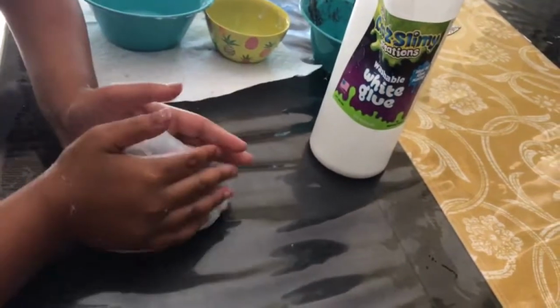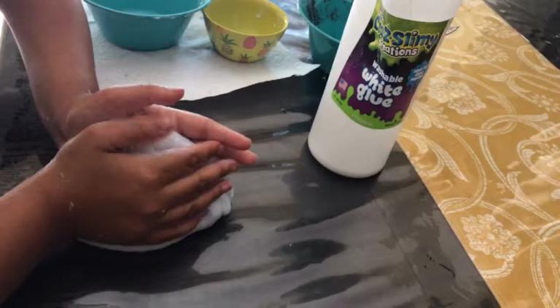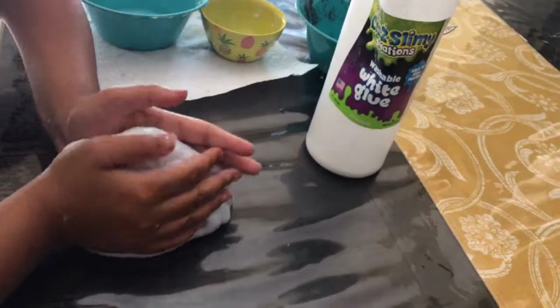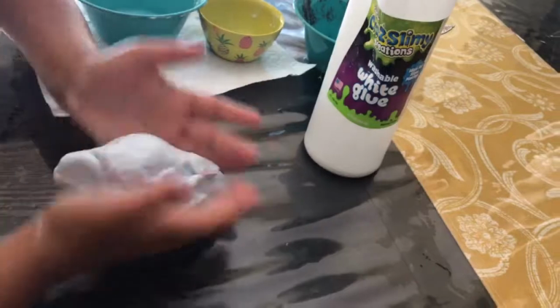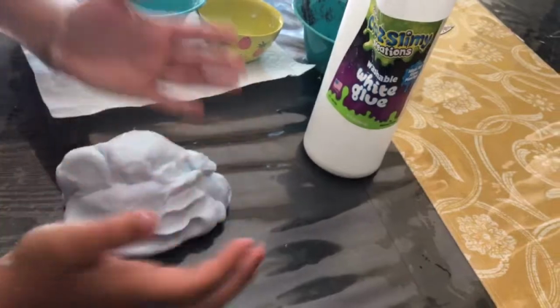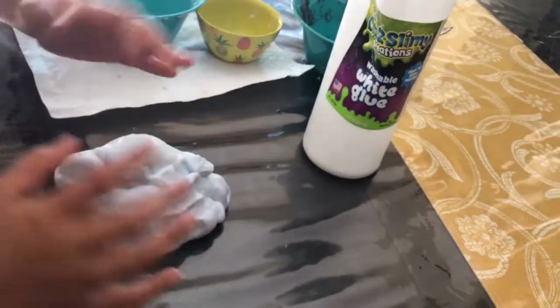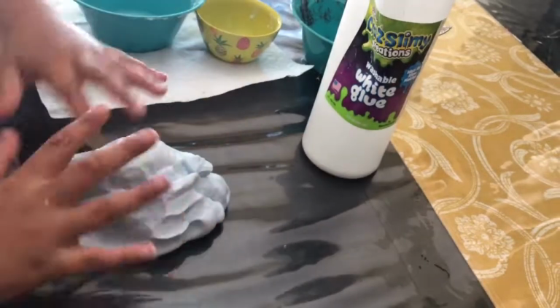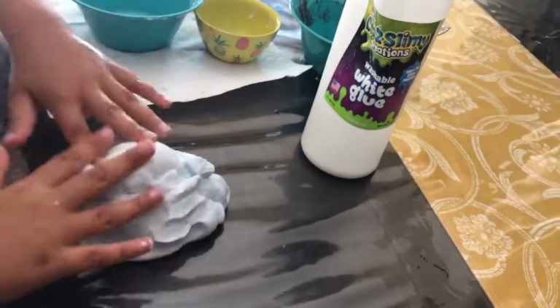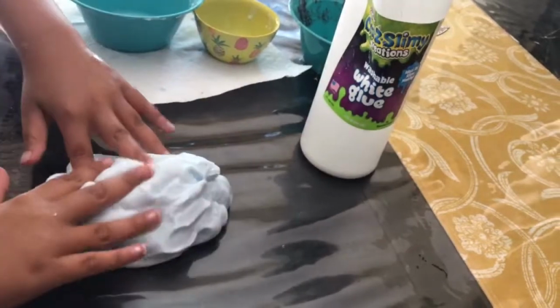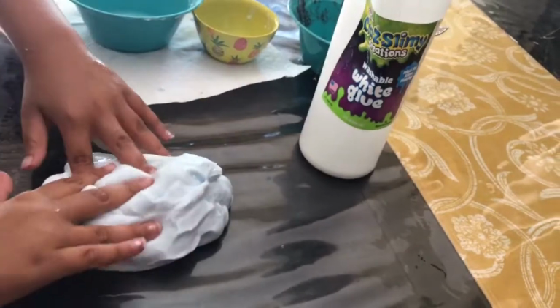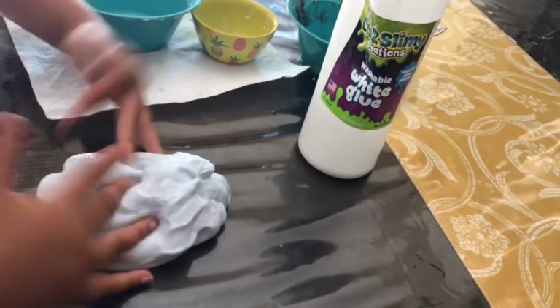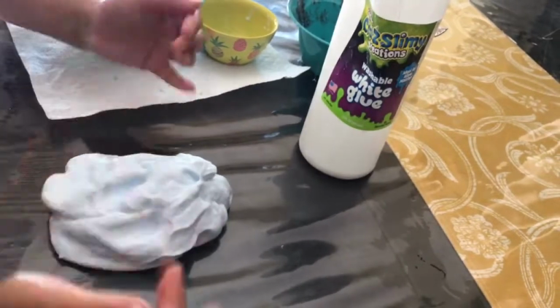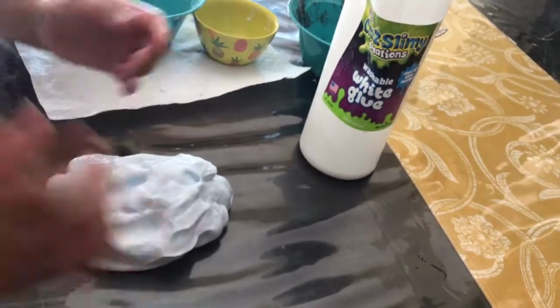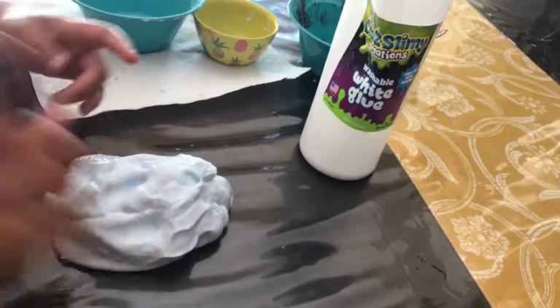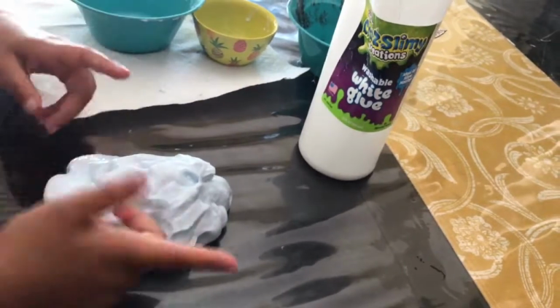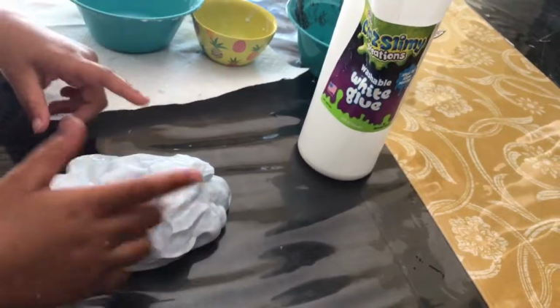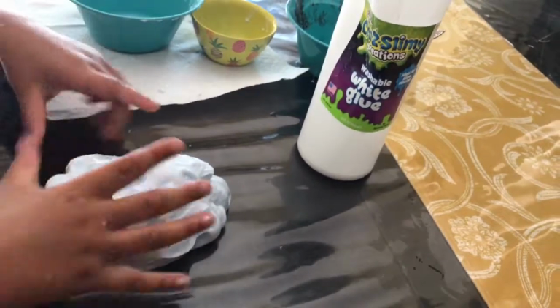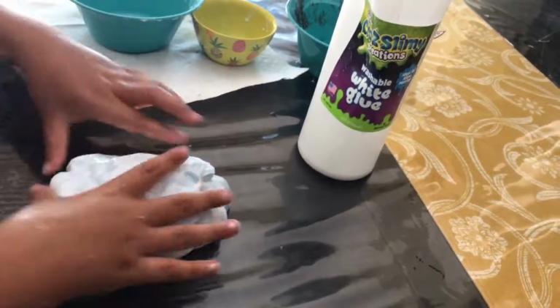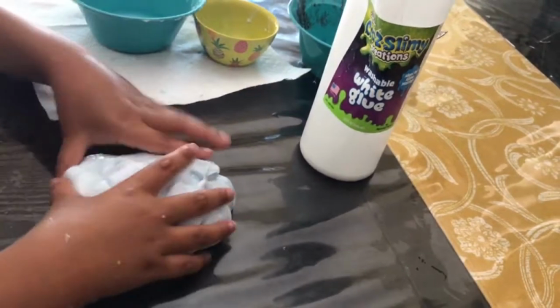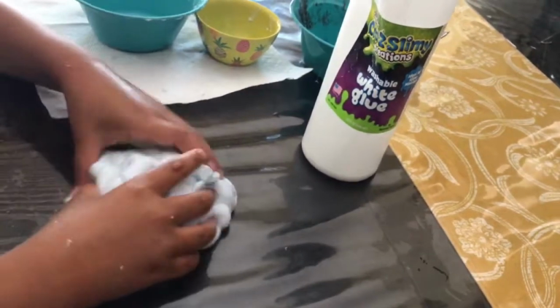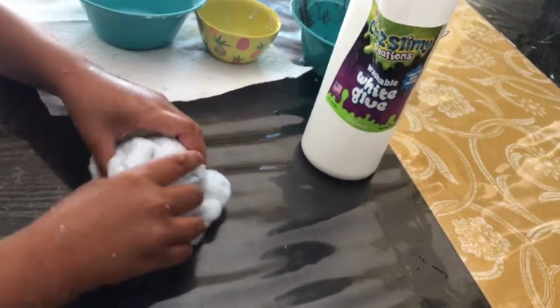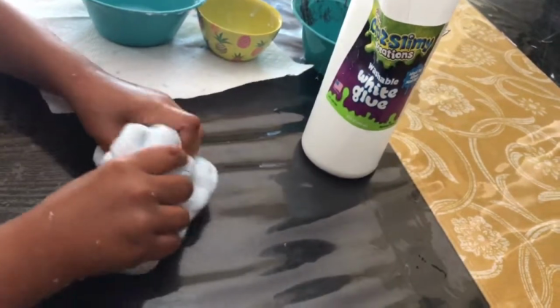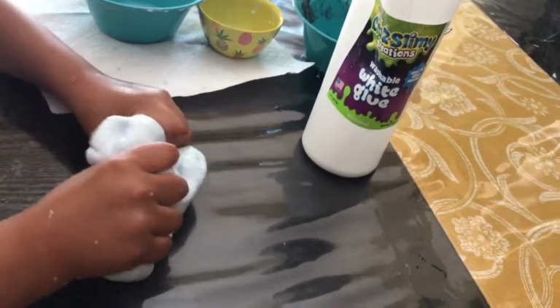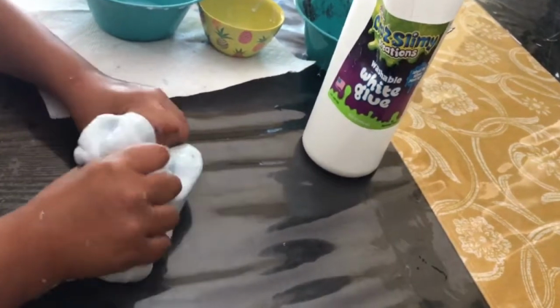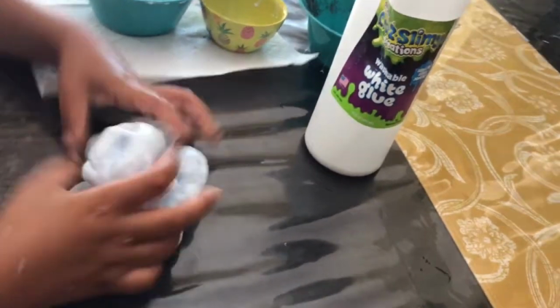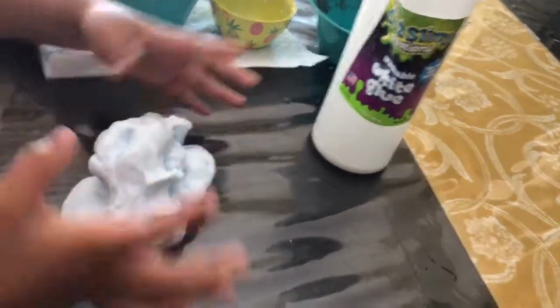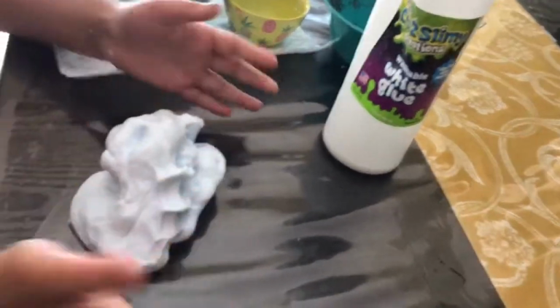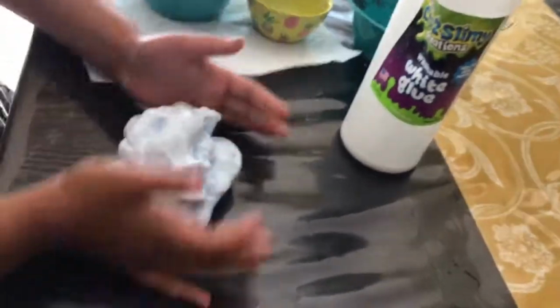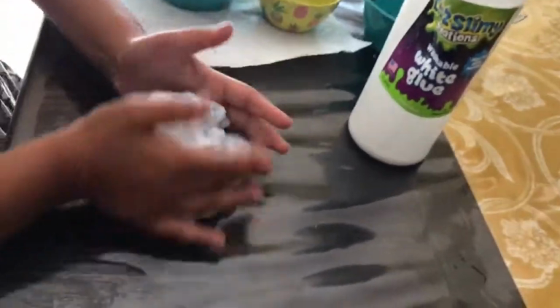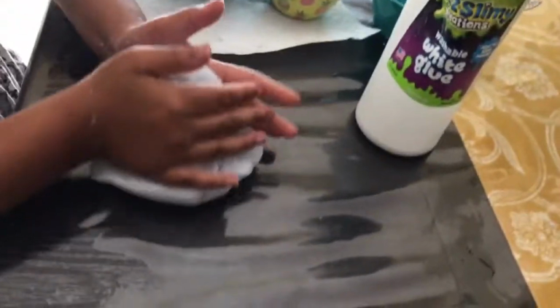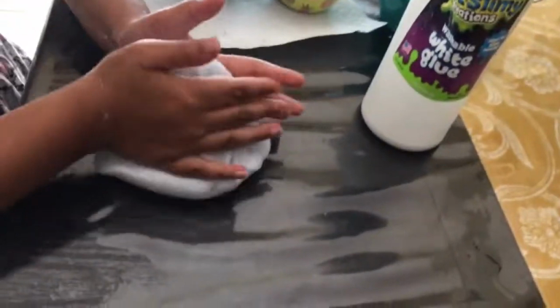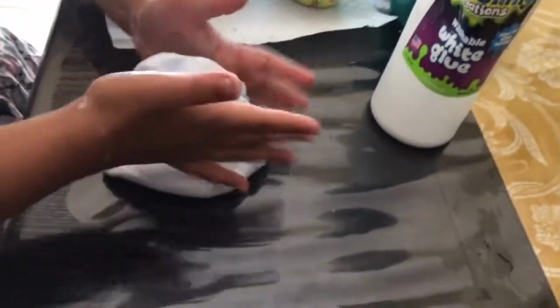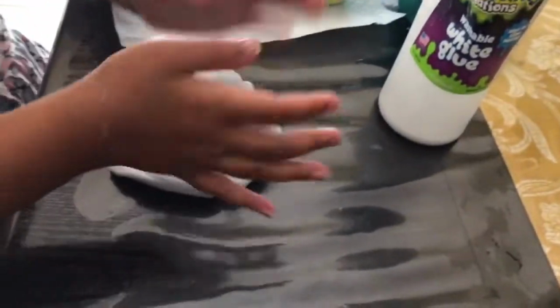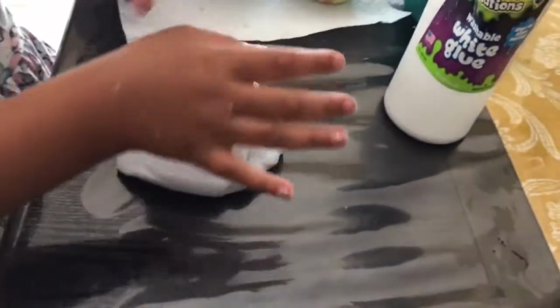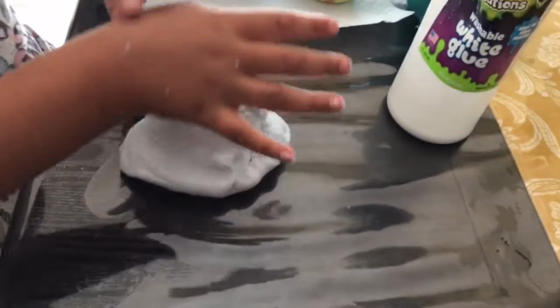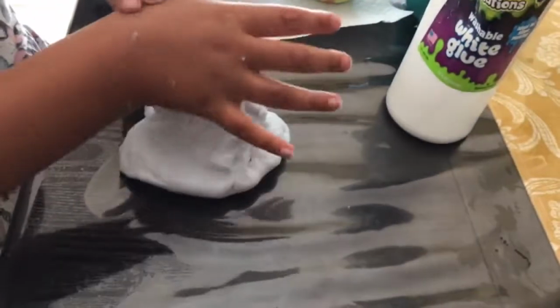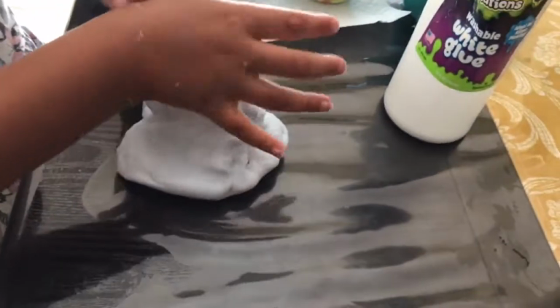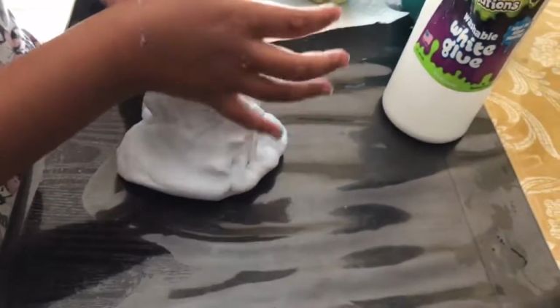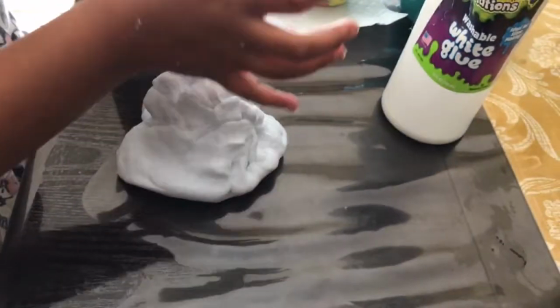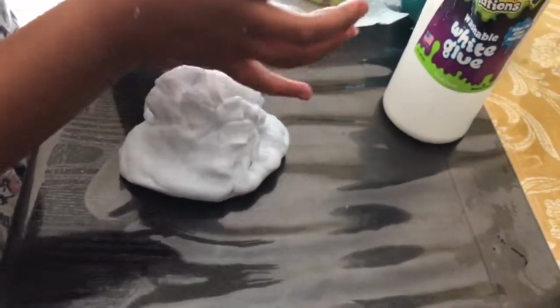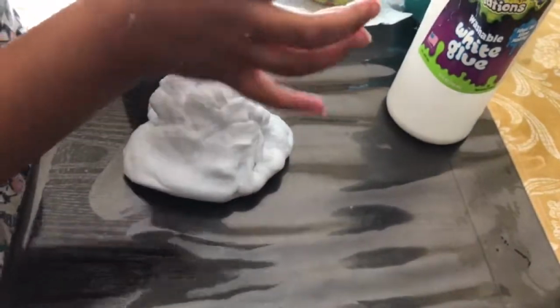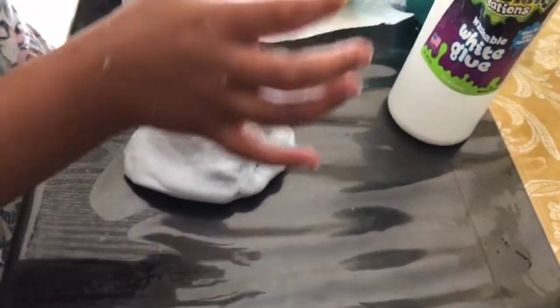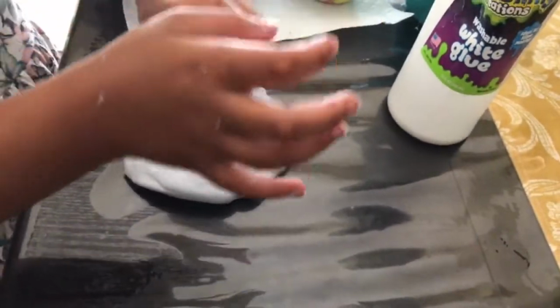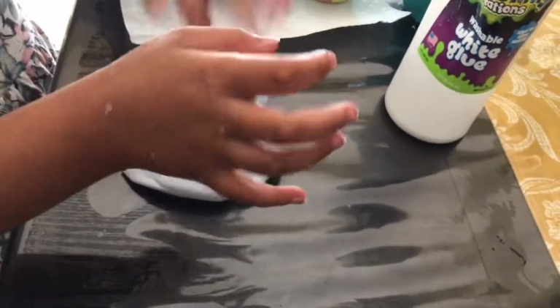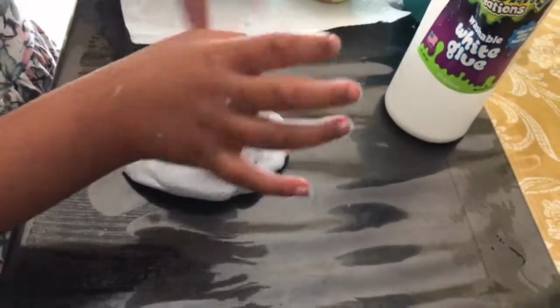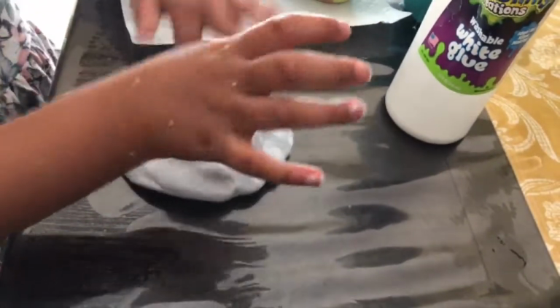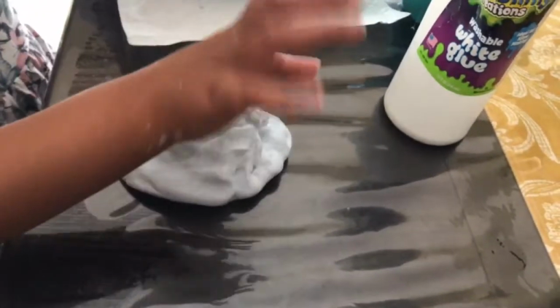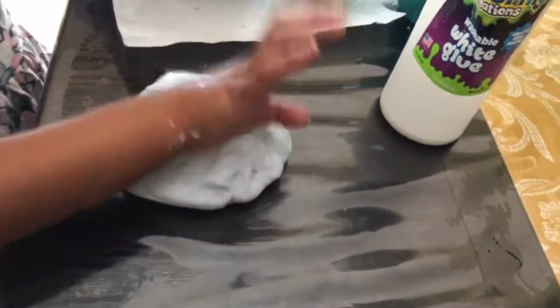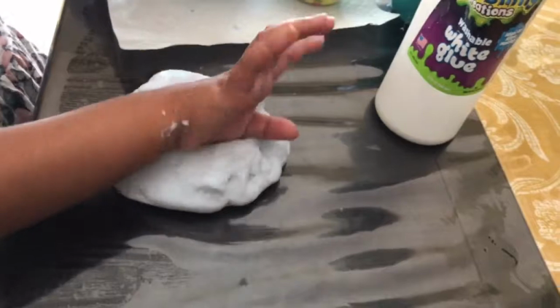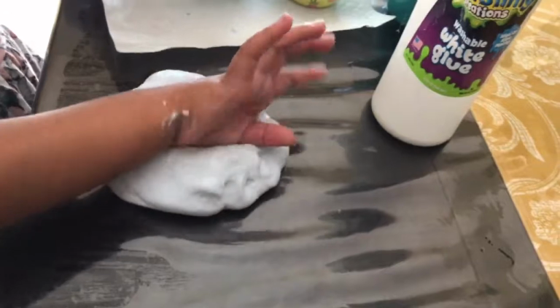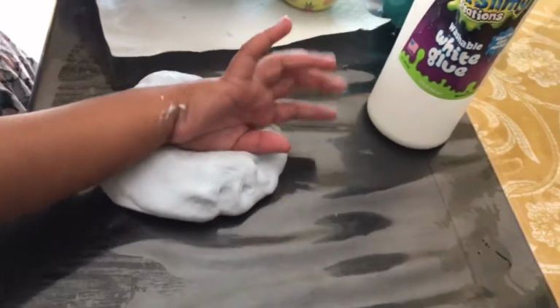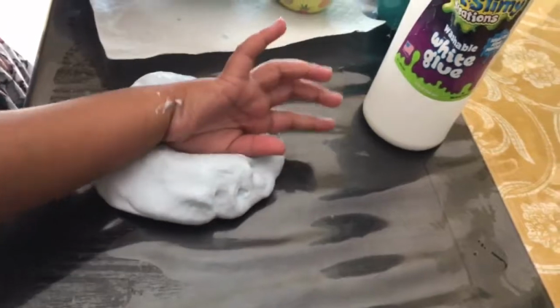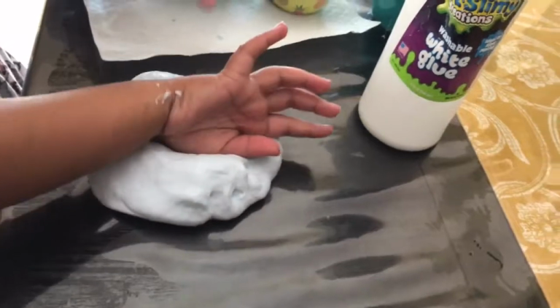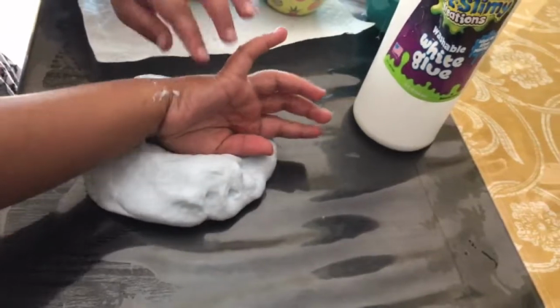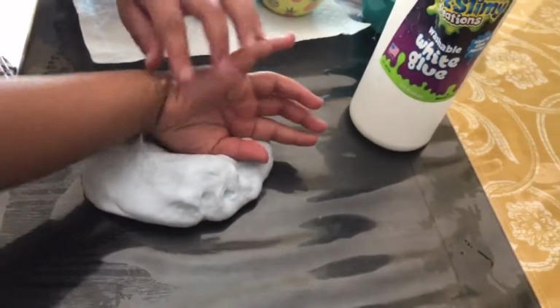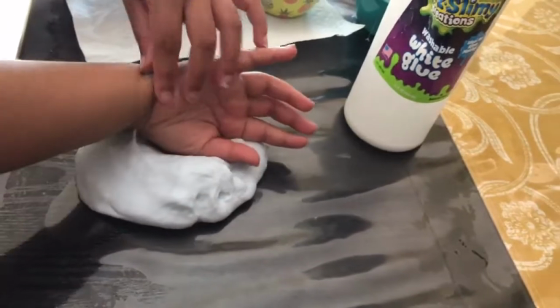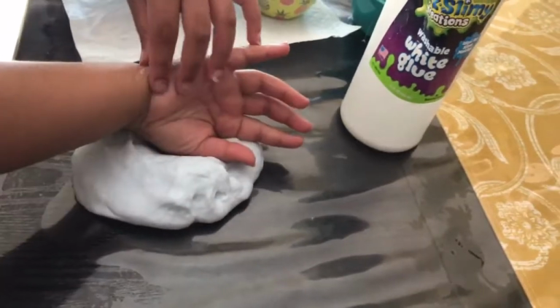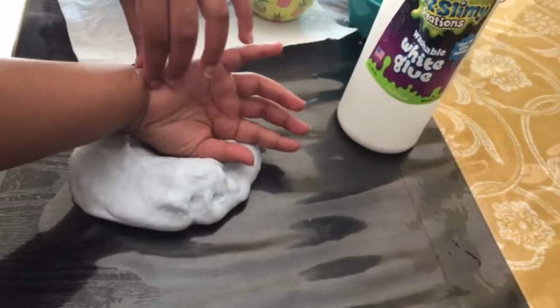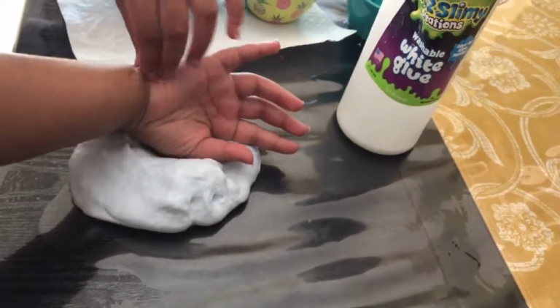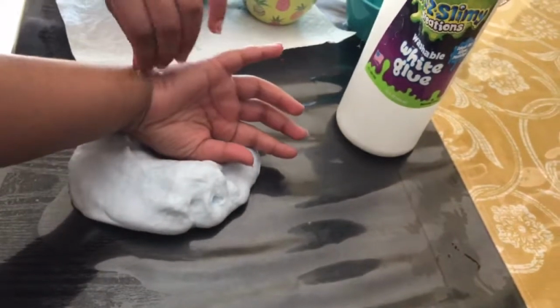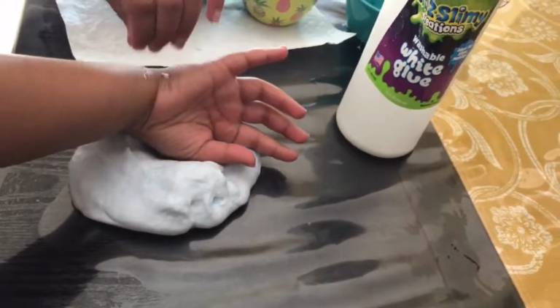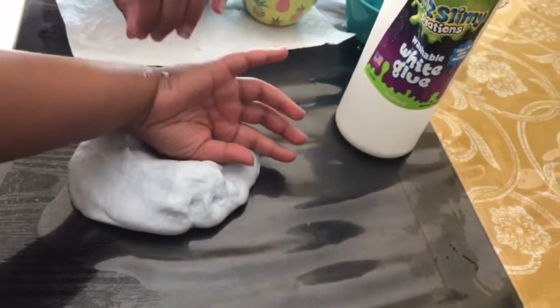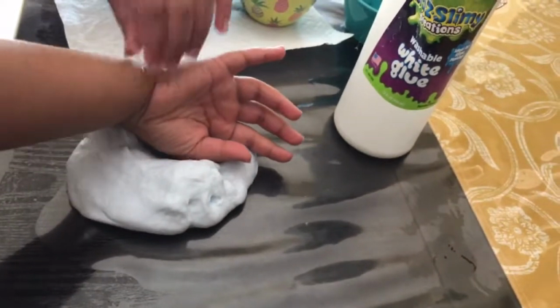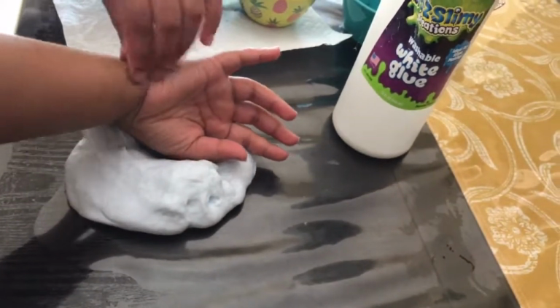My cousin Isha taught me how to make slimes — that's why I got into slime. She helped me make two slimes.